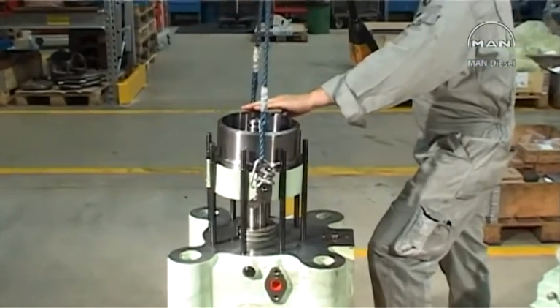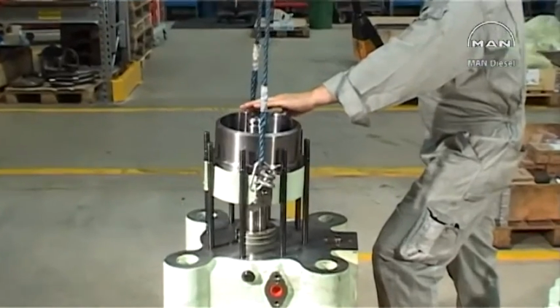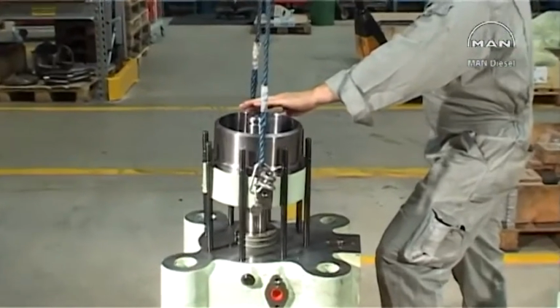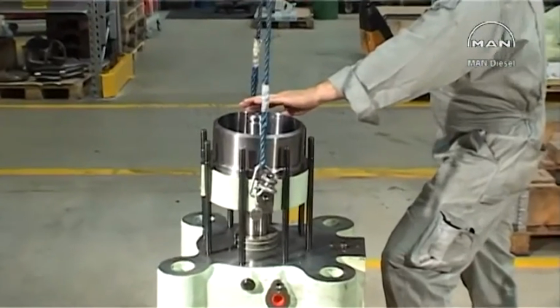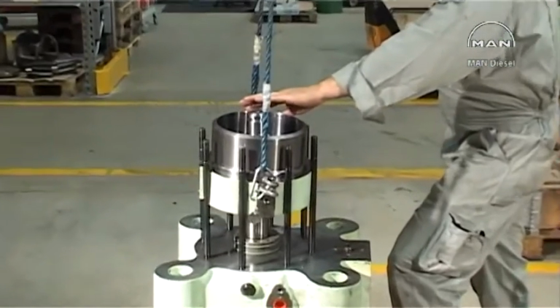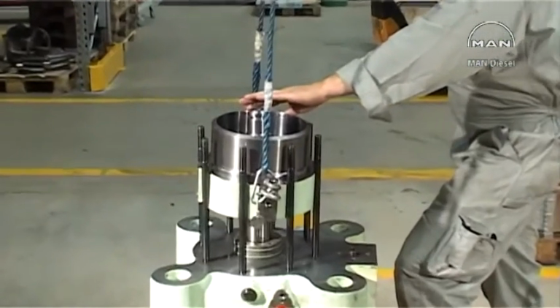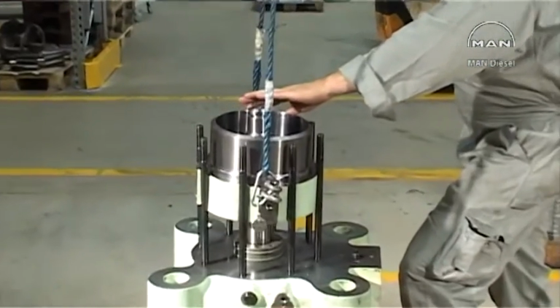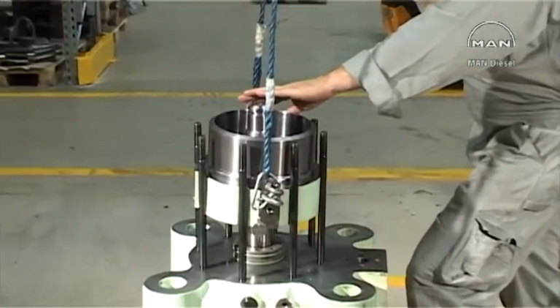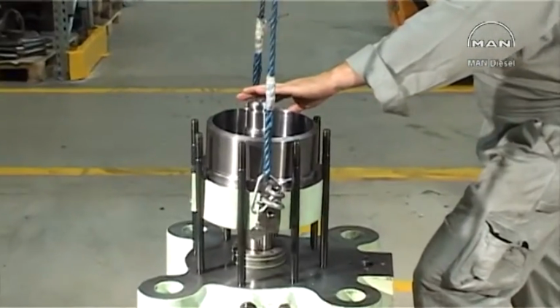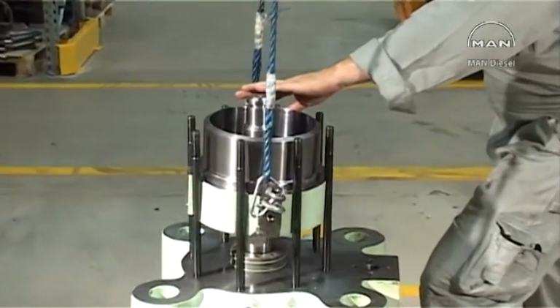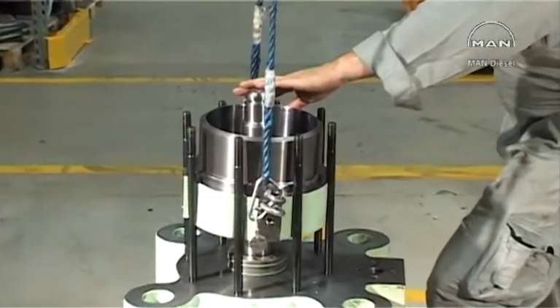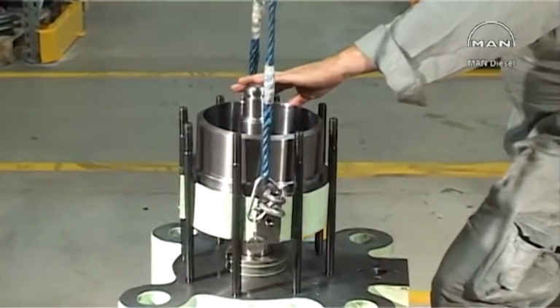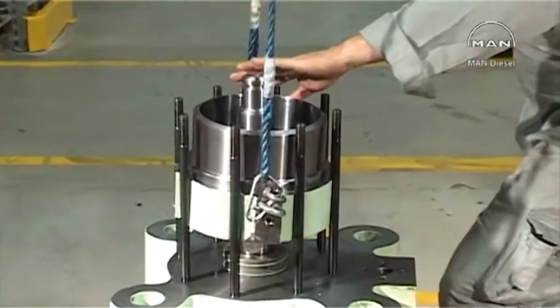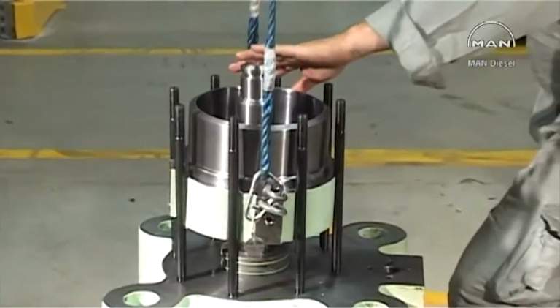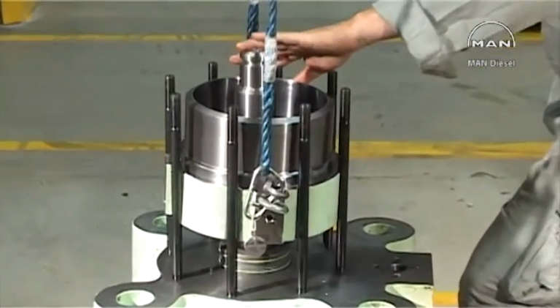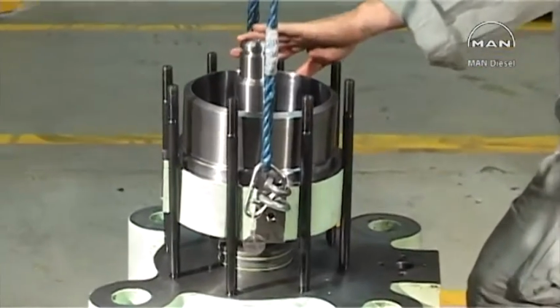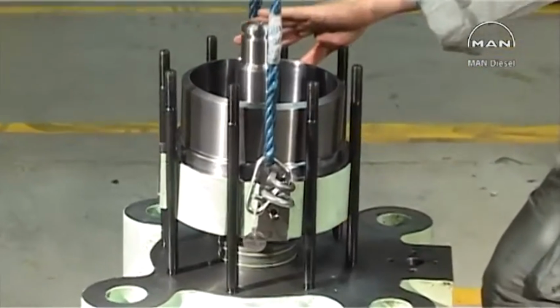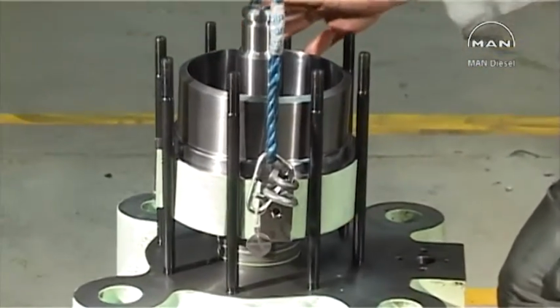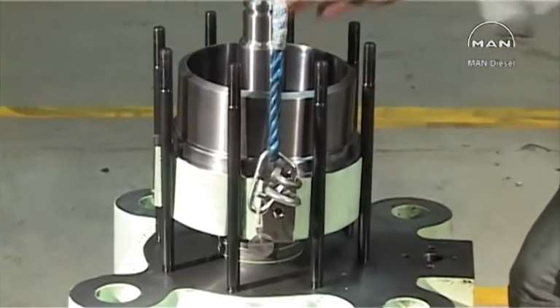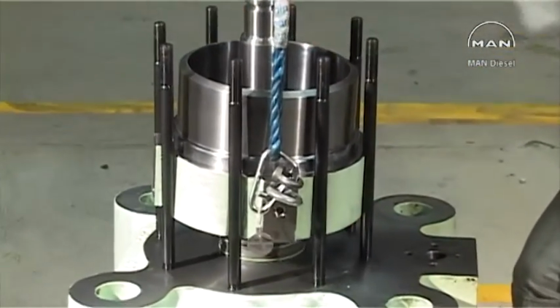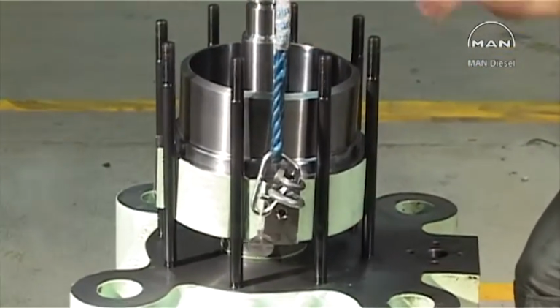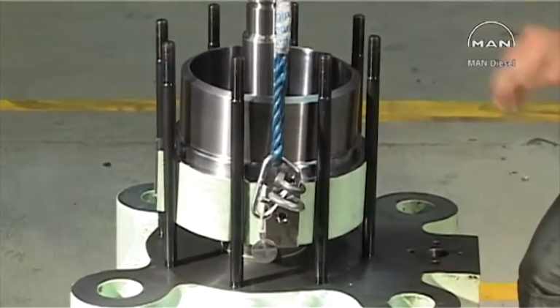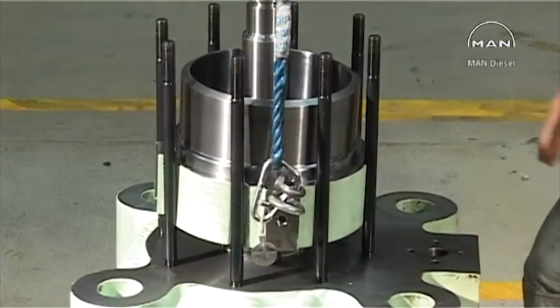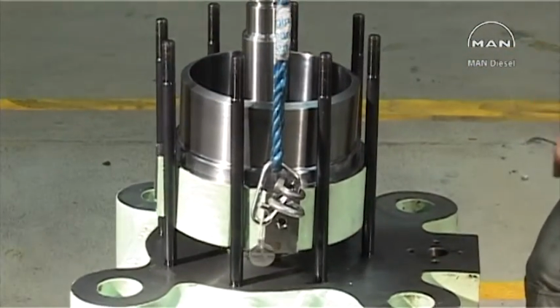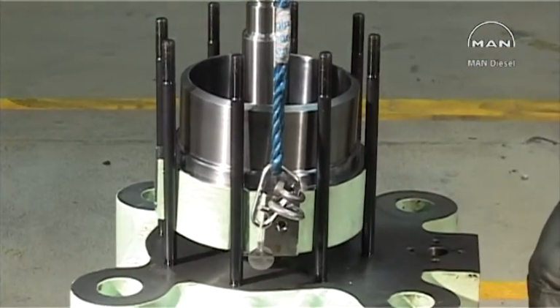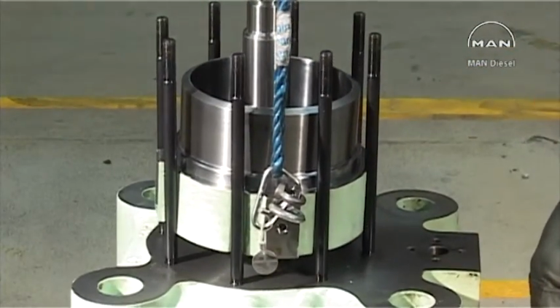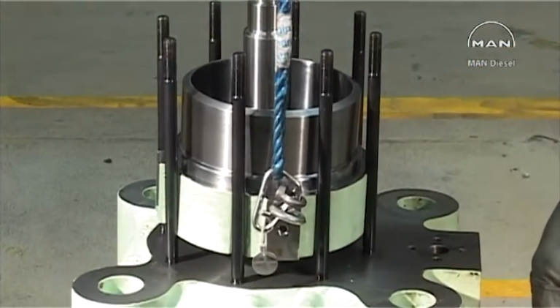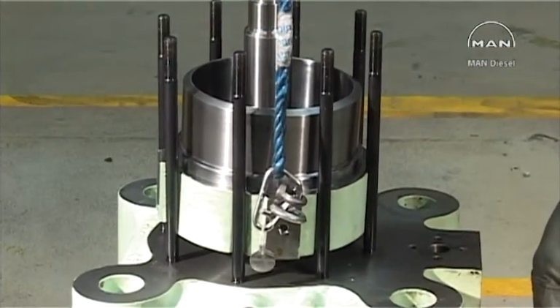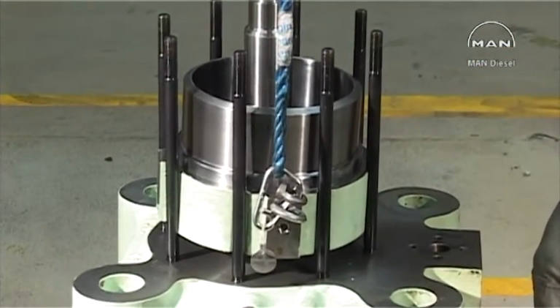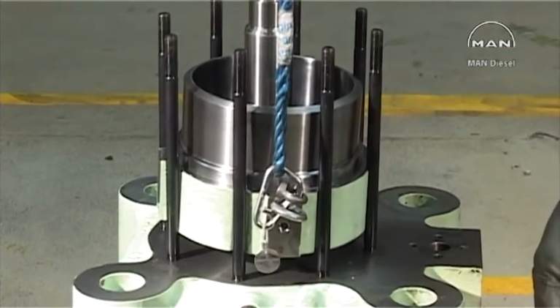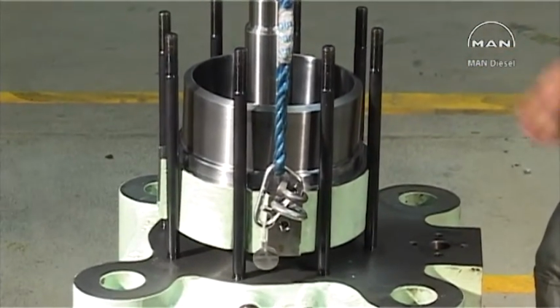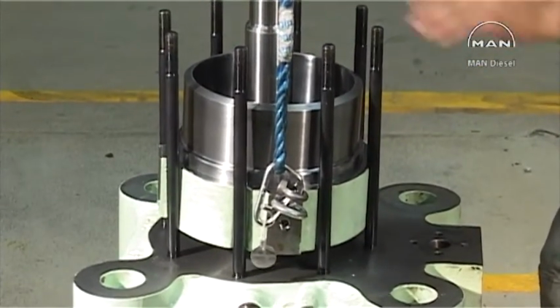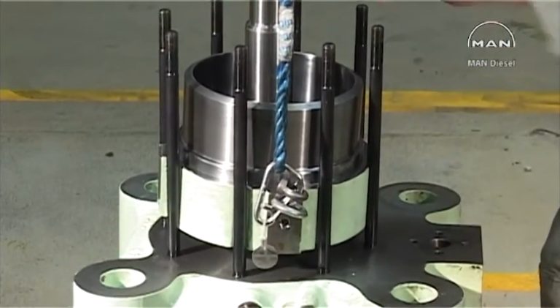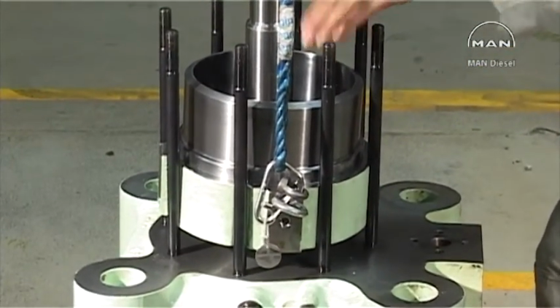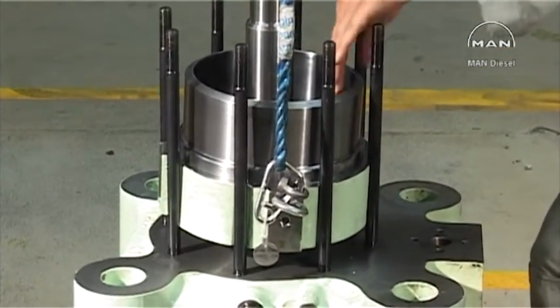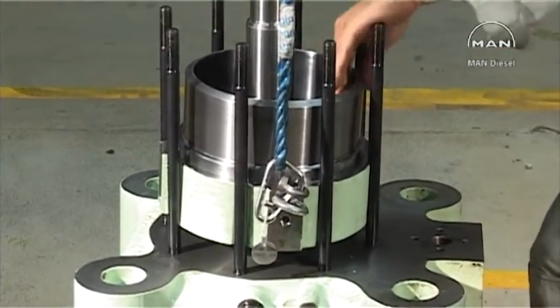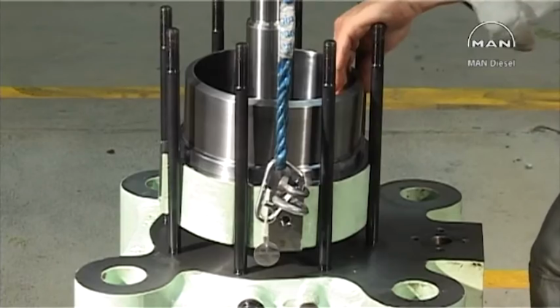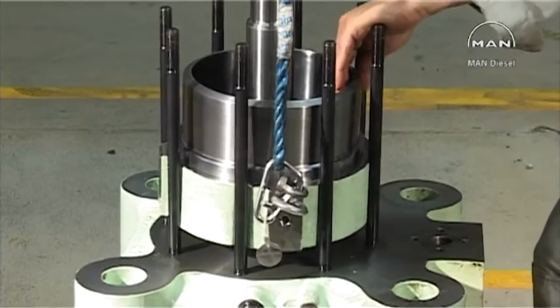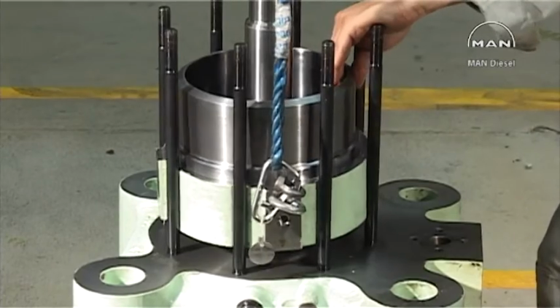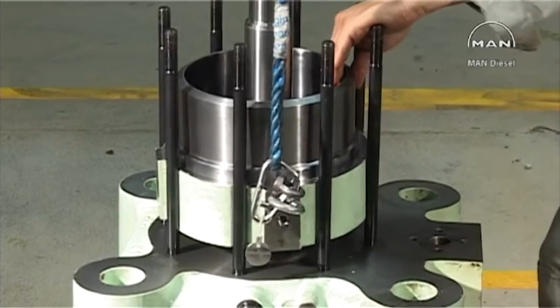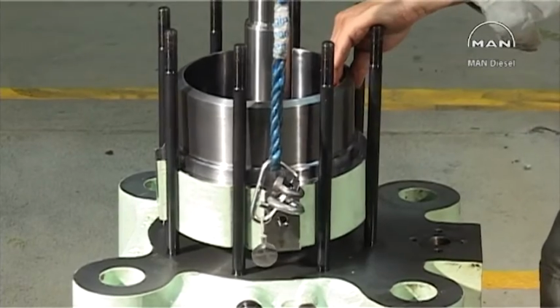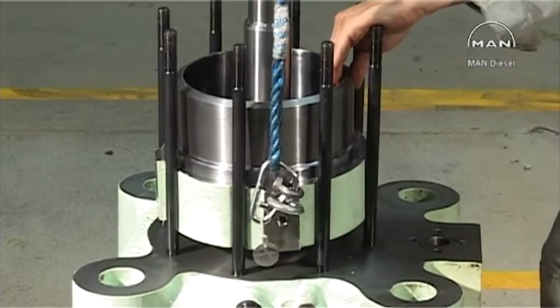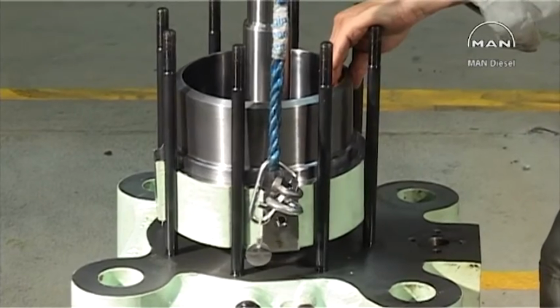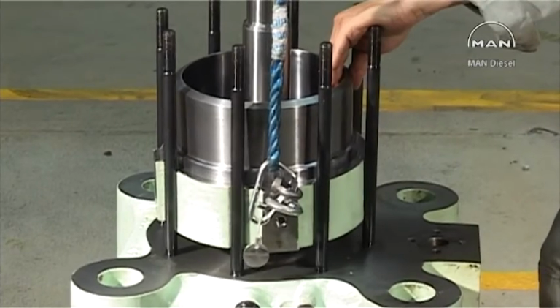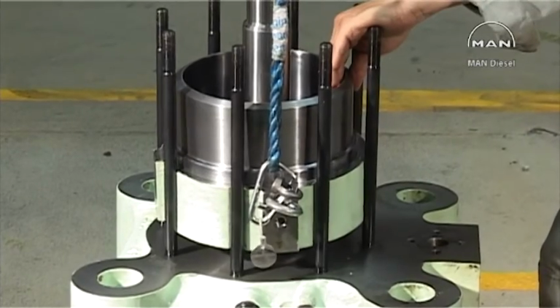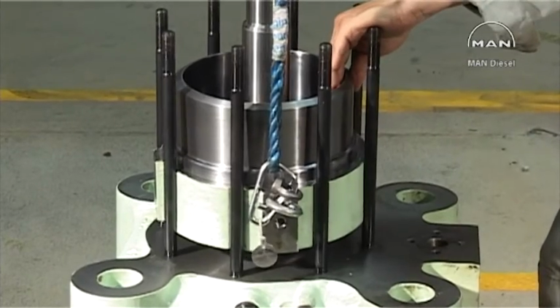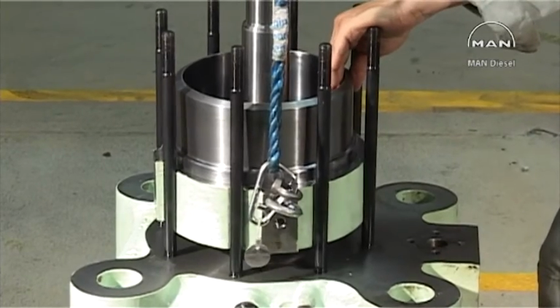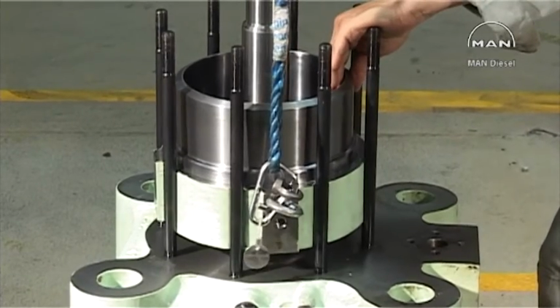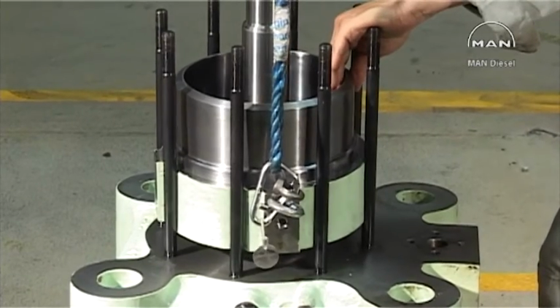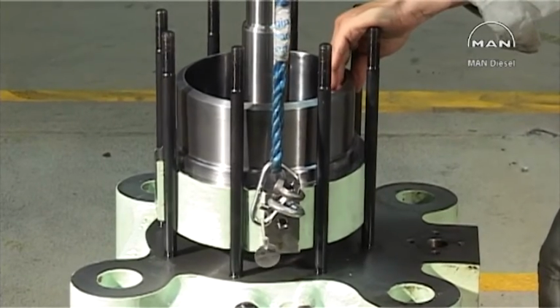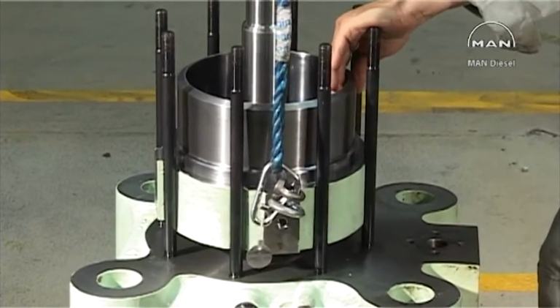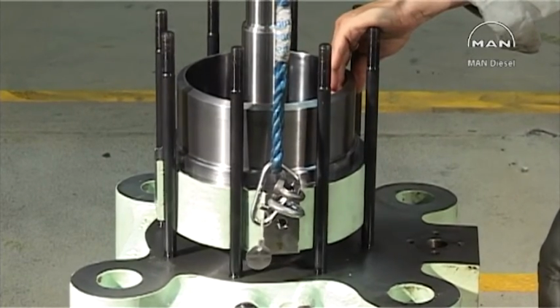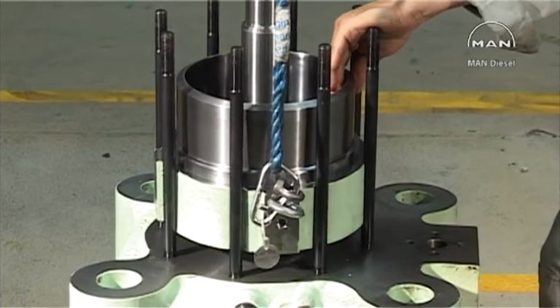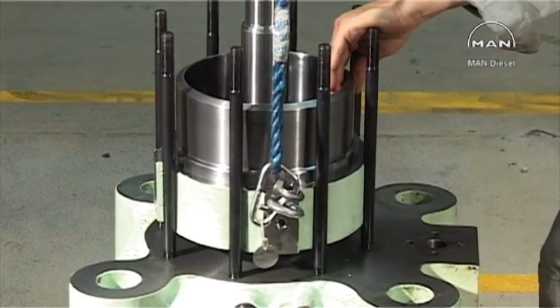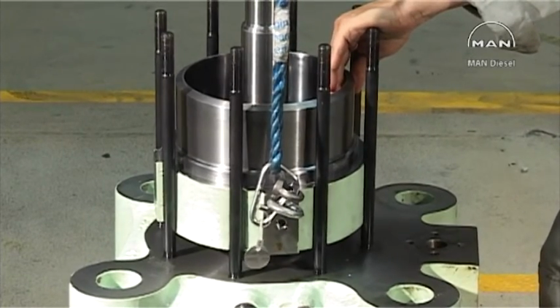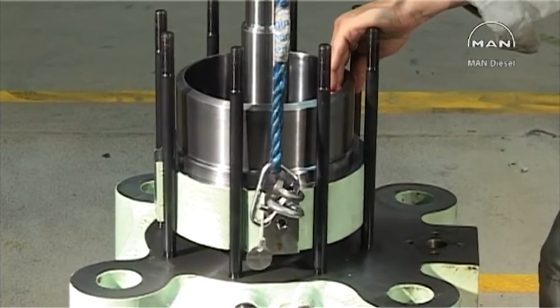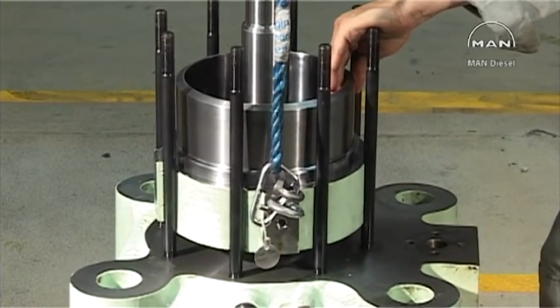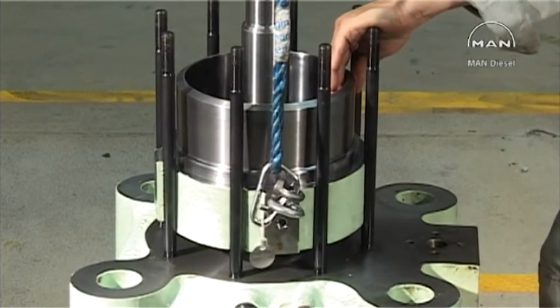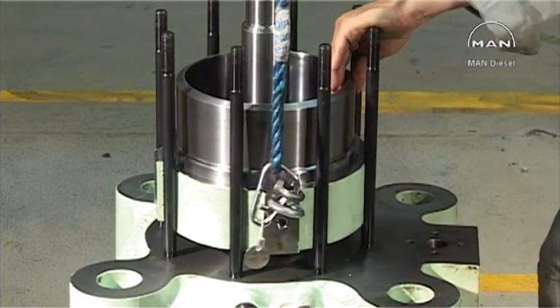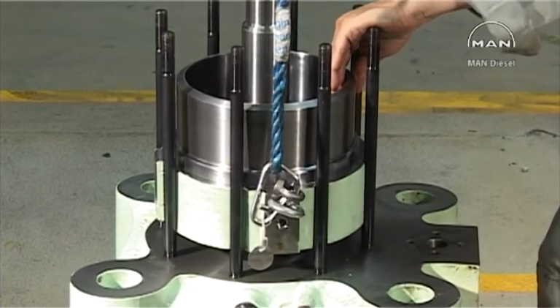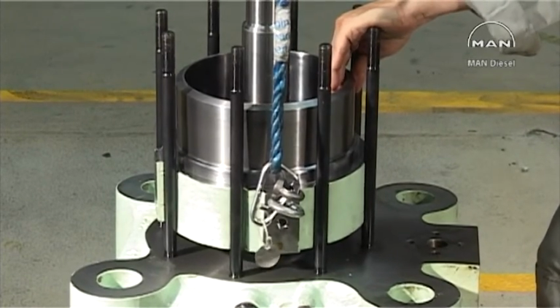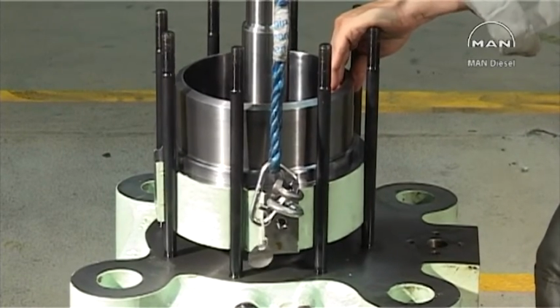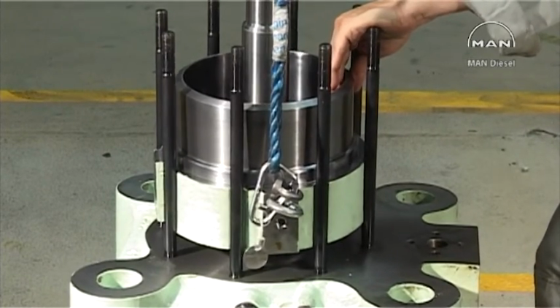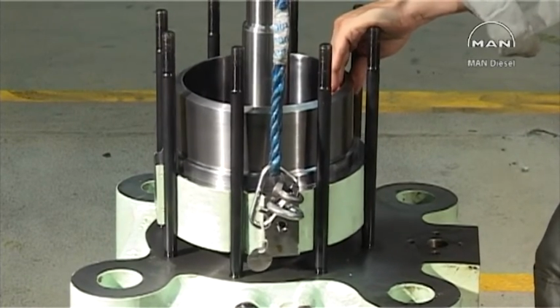Fit the air cylinder on the valve housing, taking care not to damage the O-rings on the guide bushing.